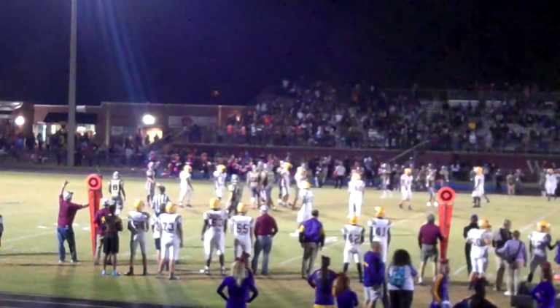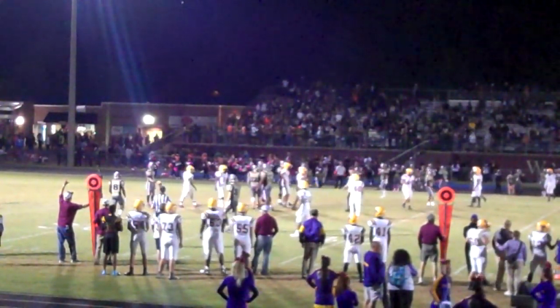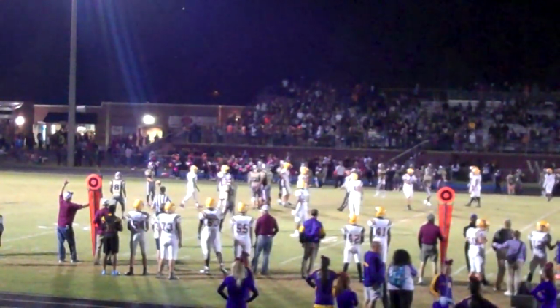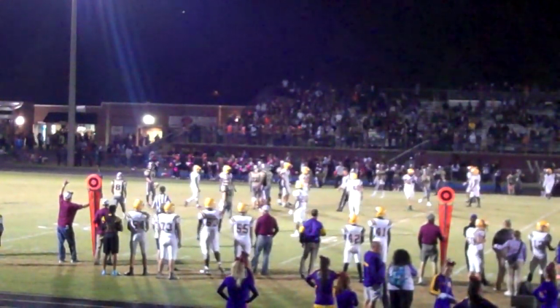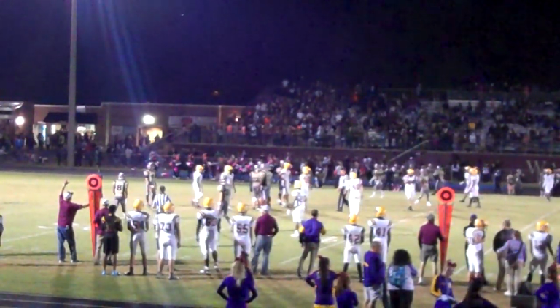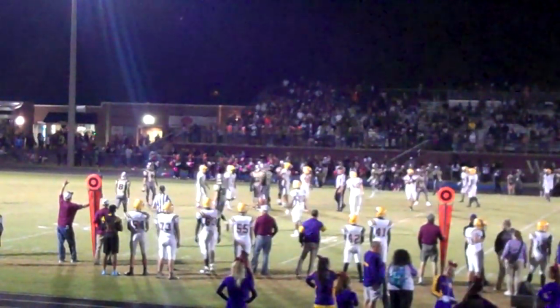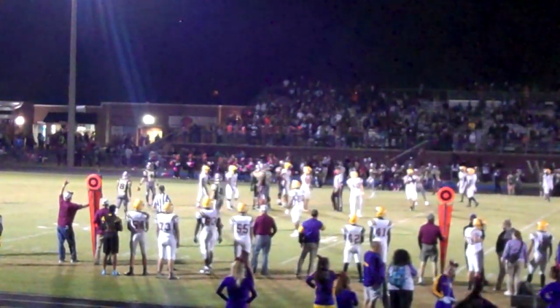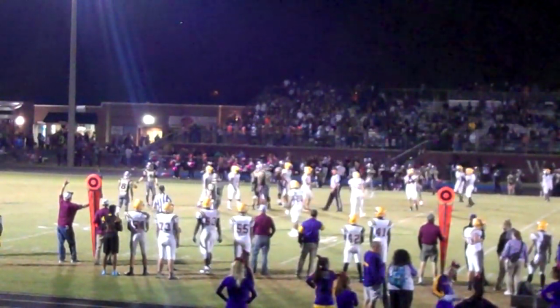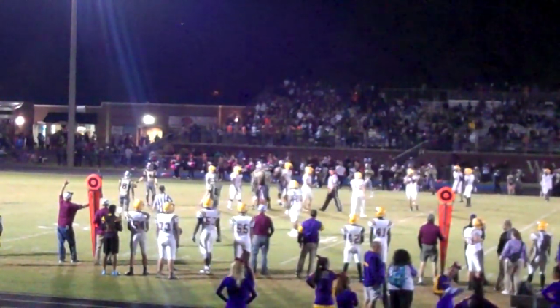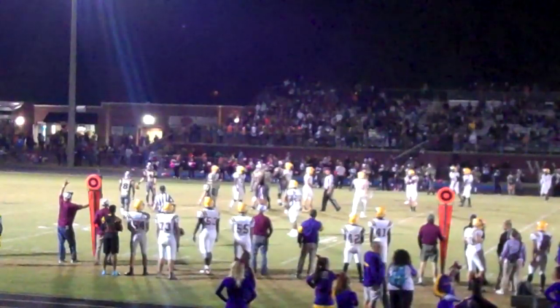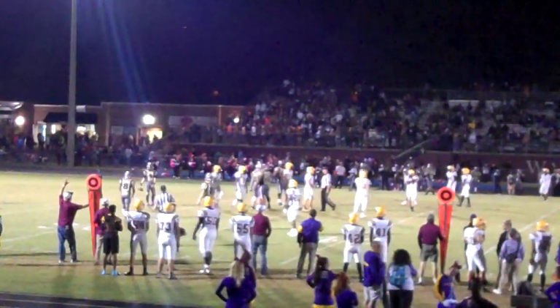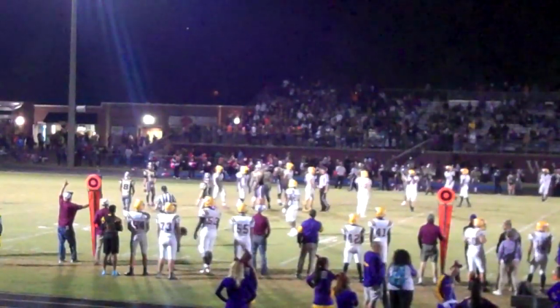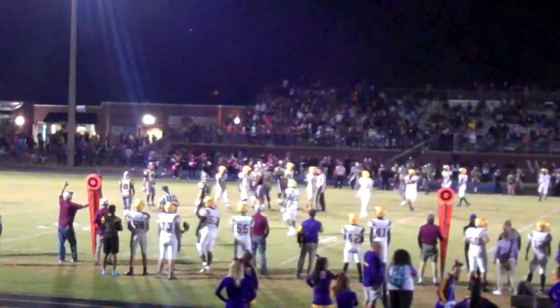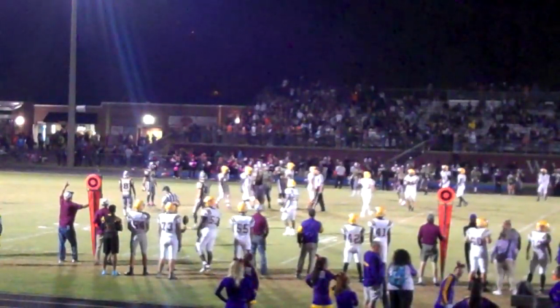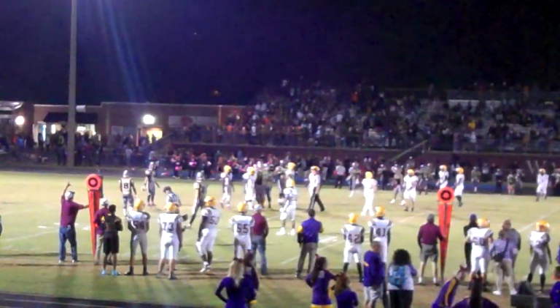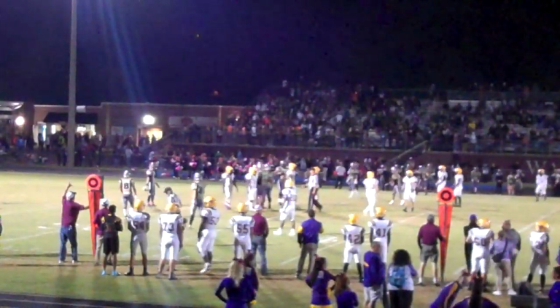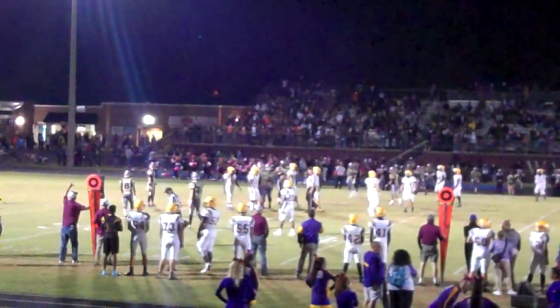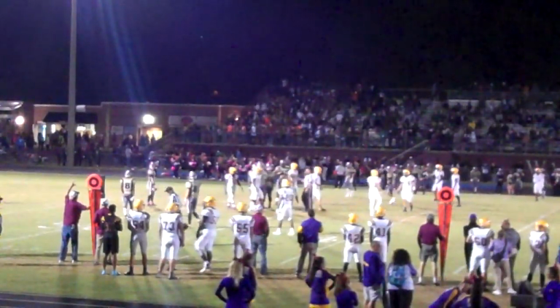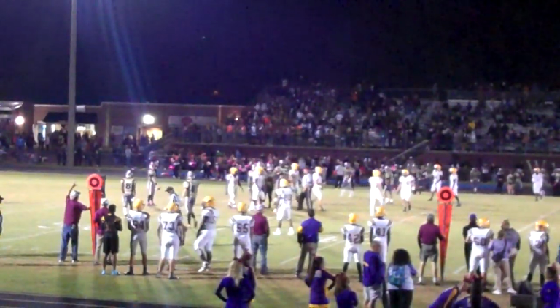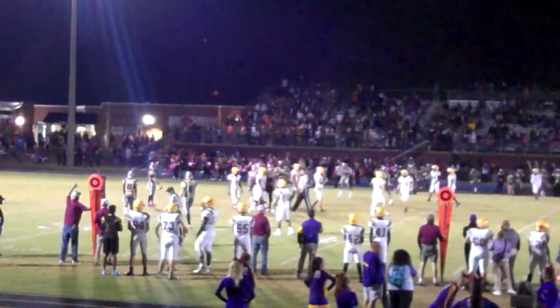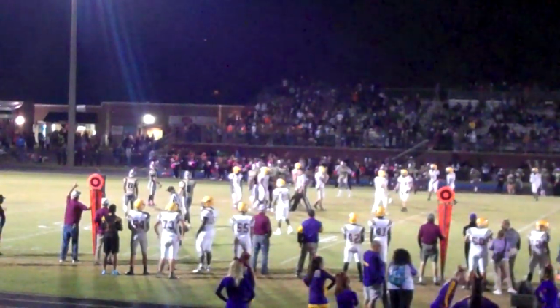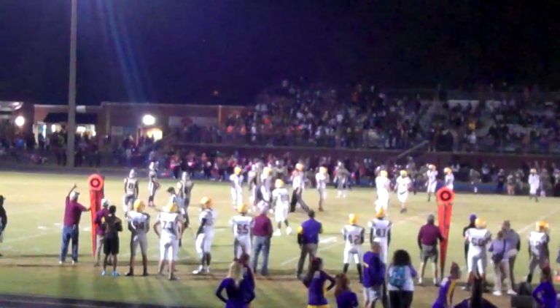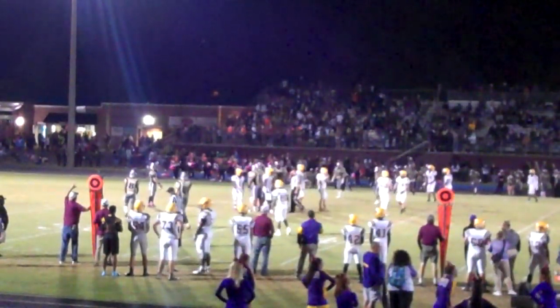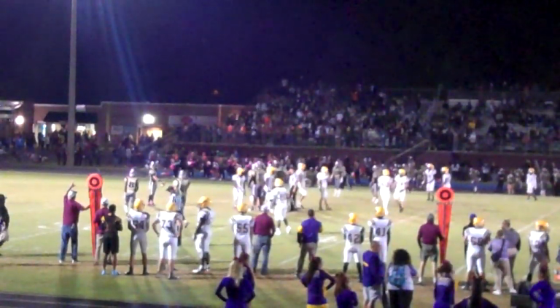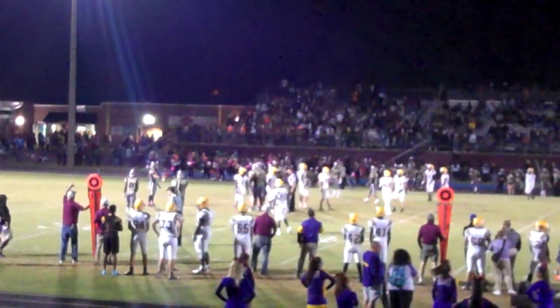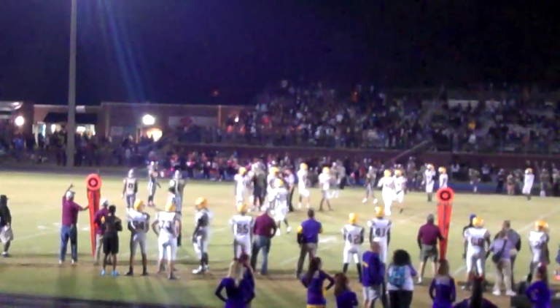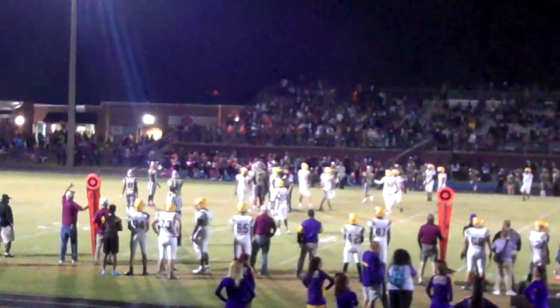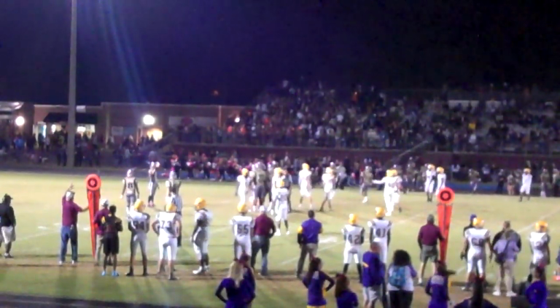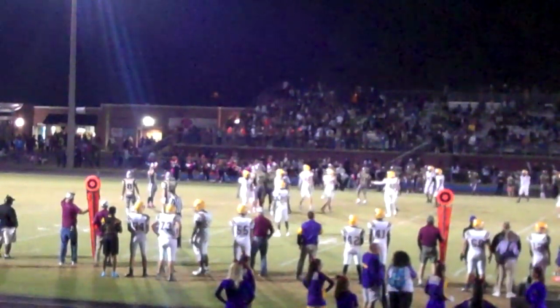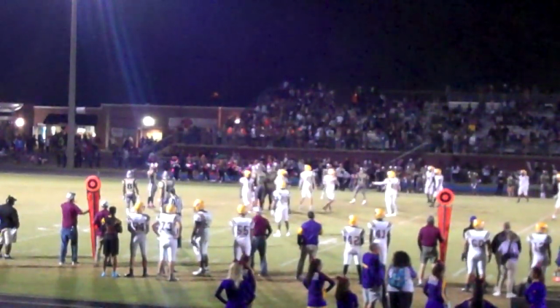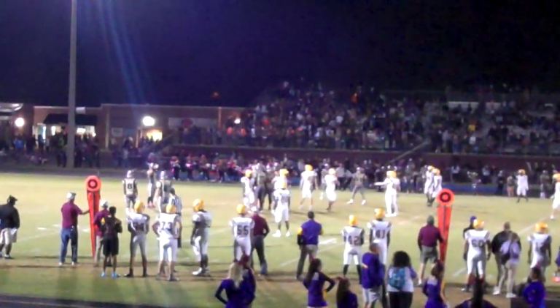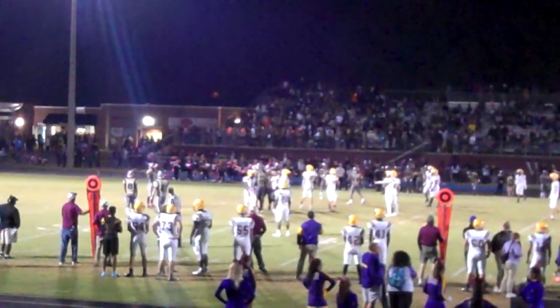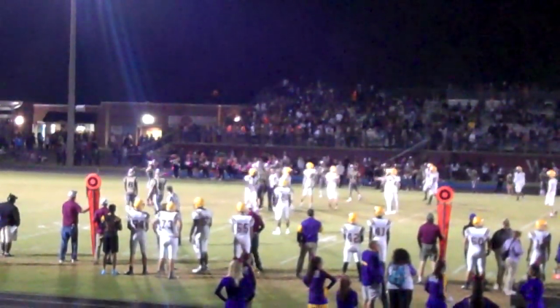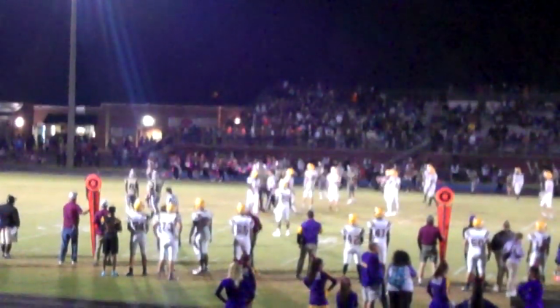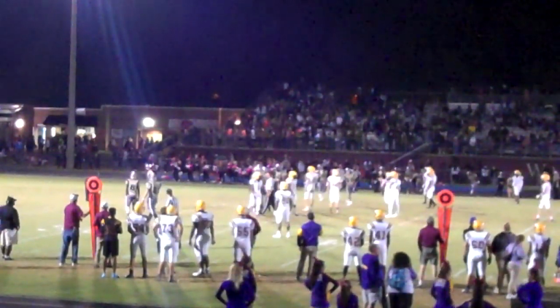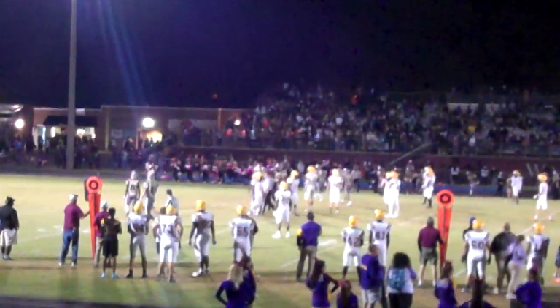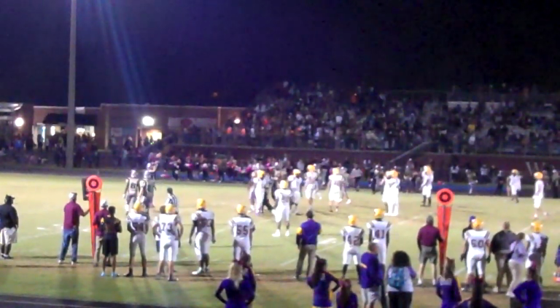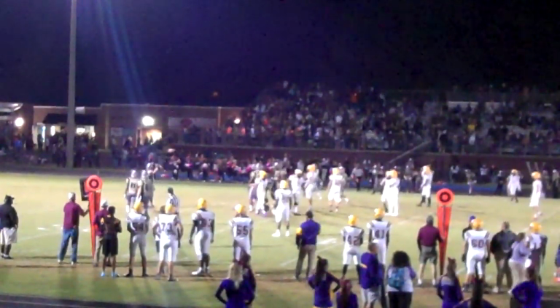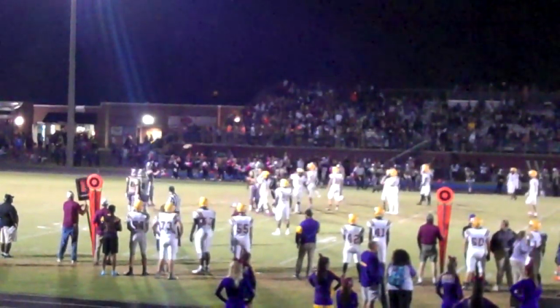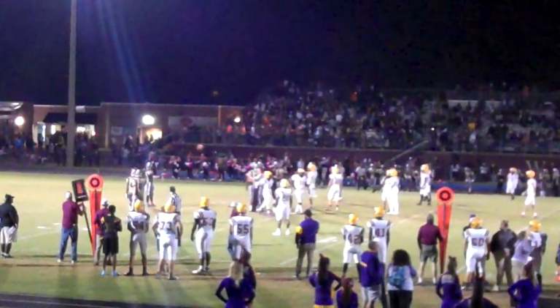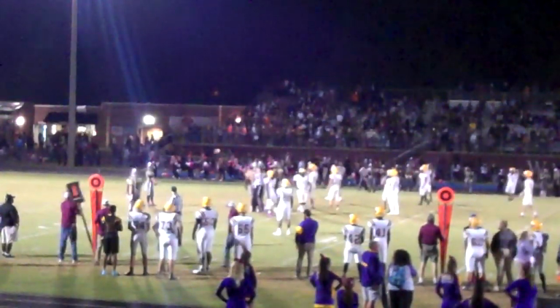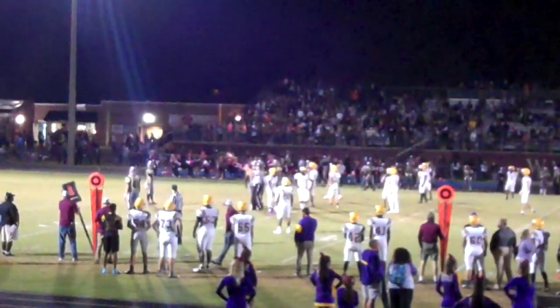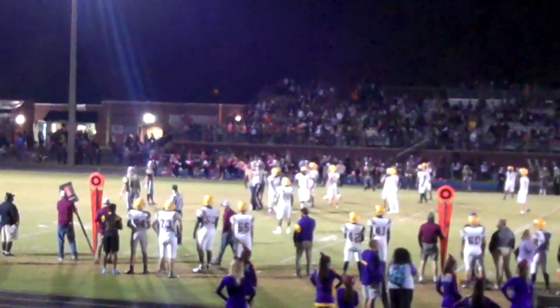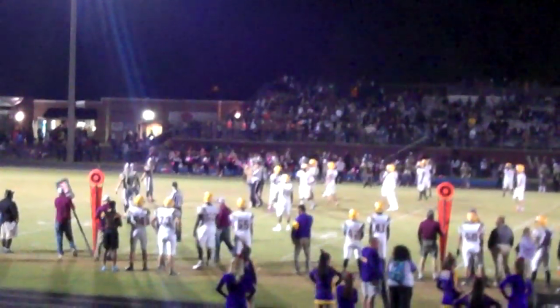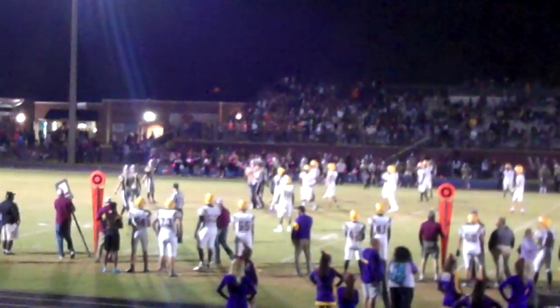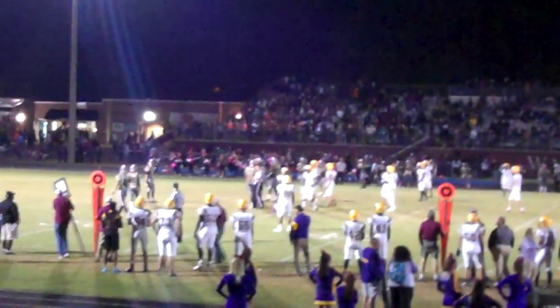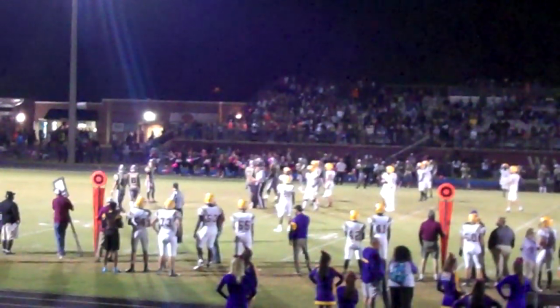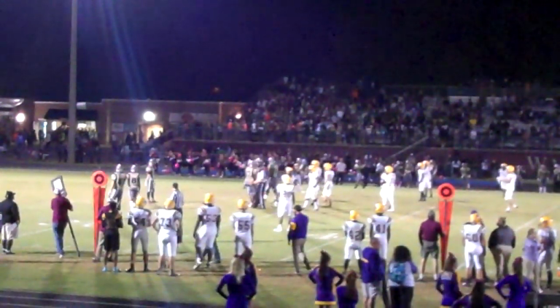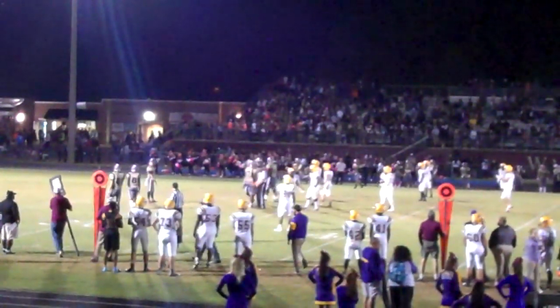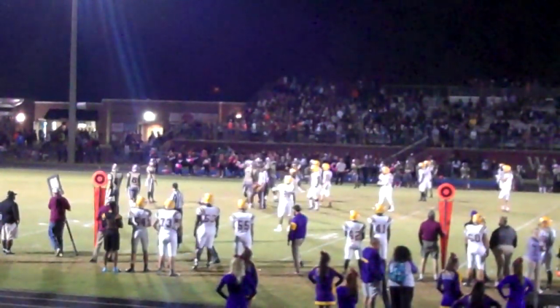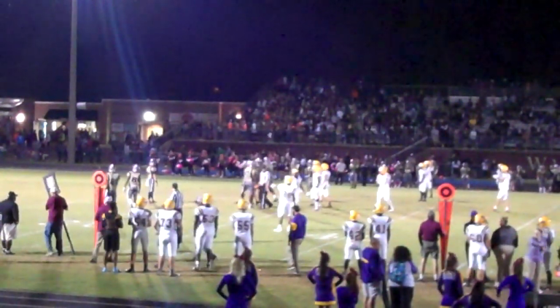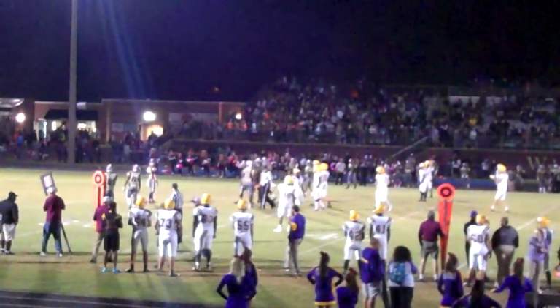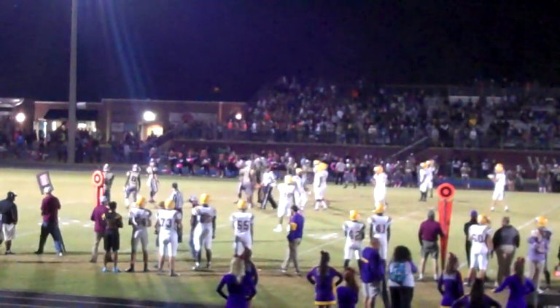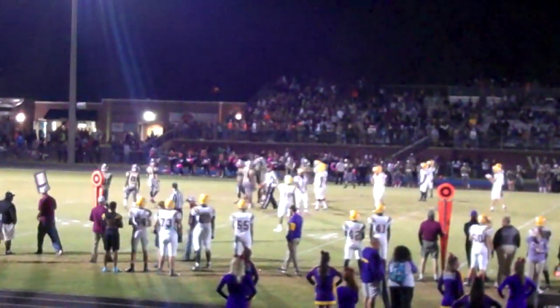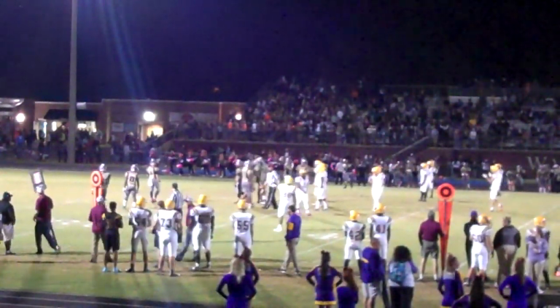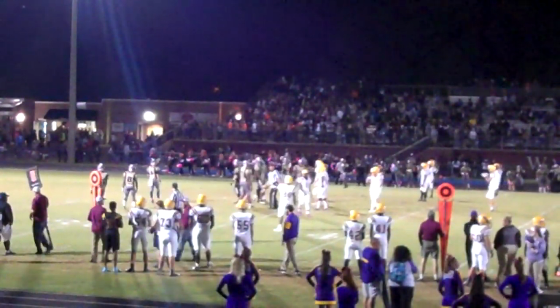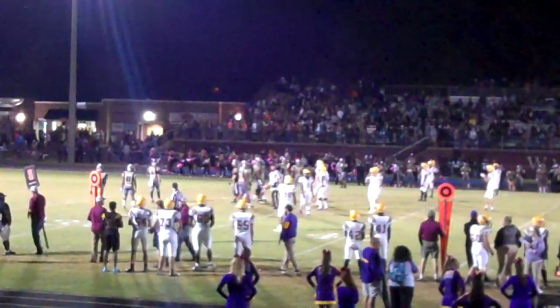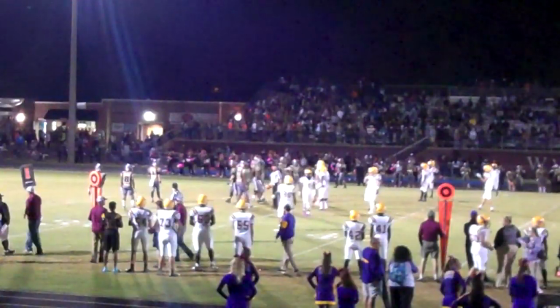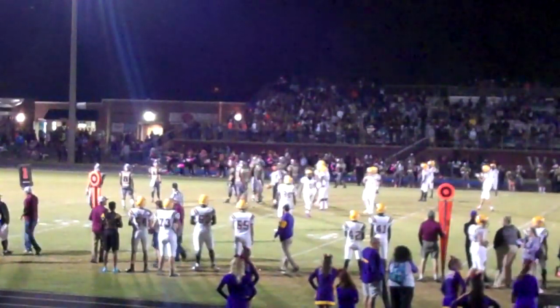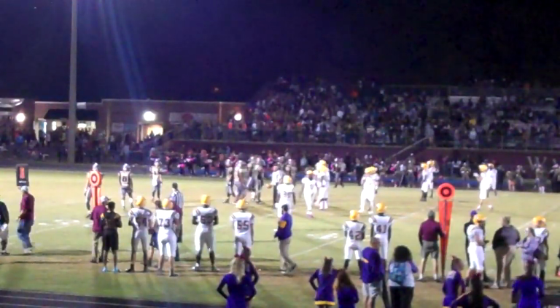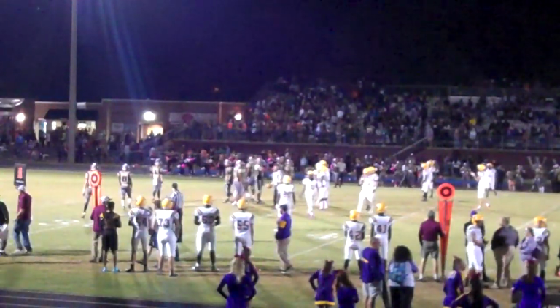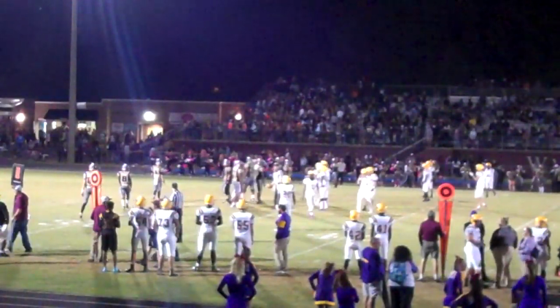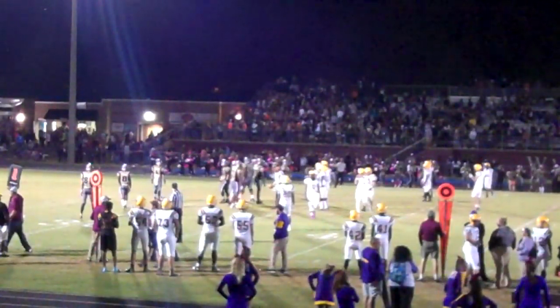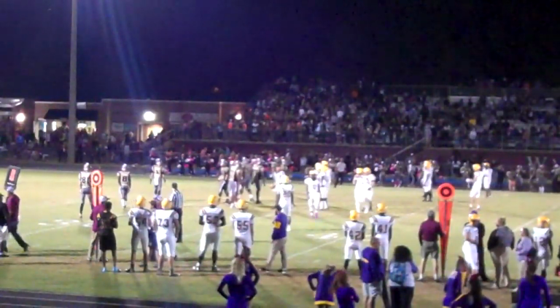There is a flag on the play — illegal procedure against Wakefield. The other team is spotted.